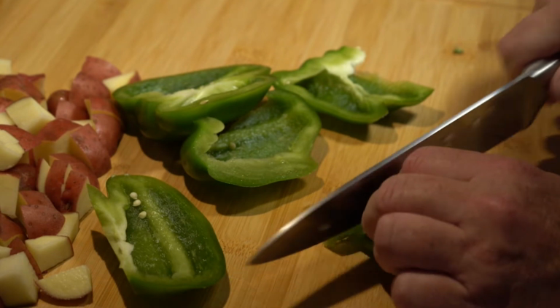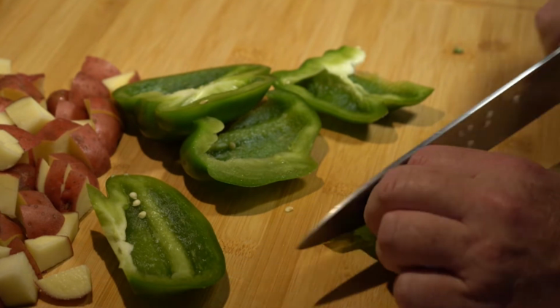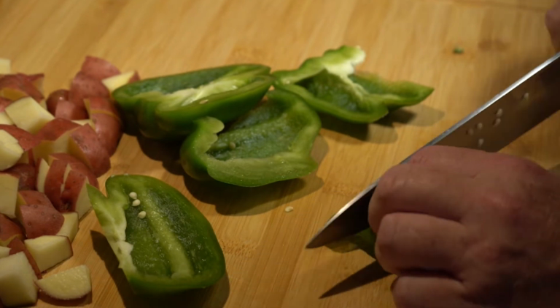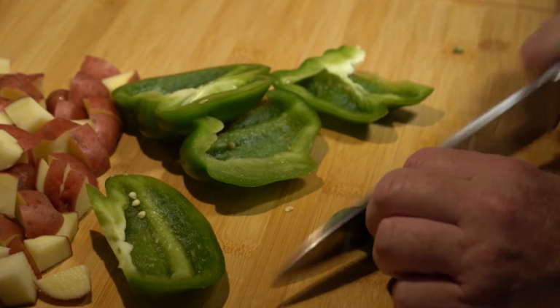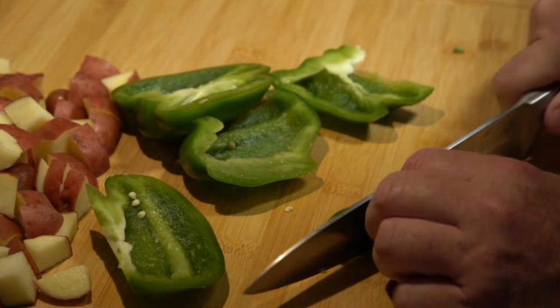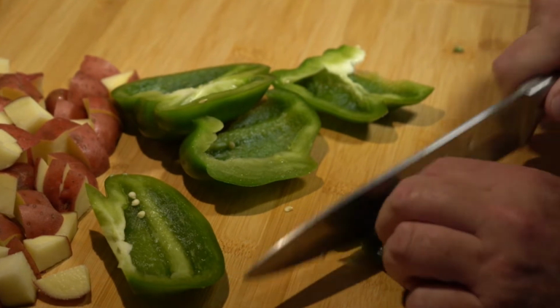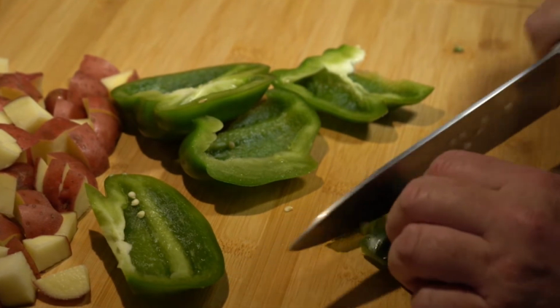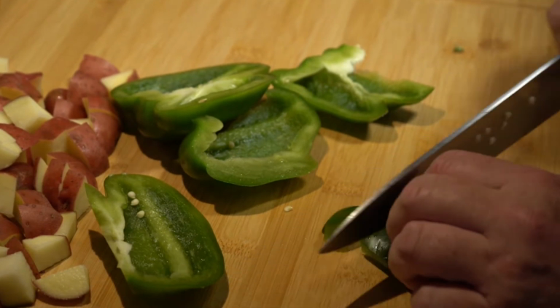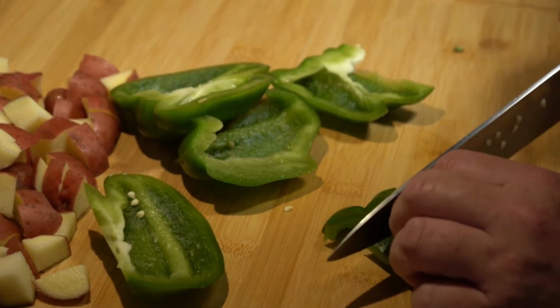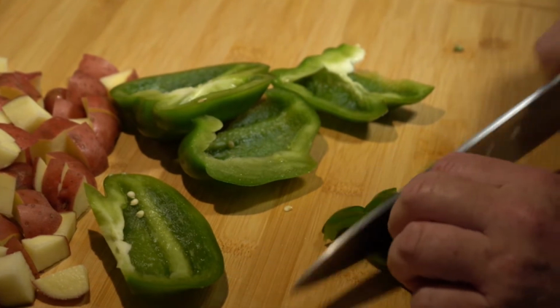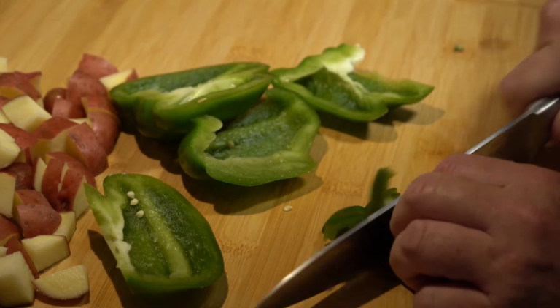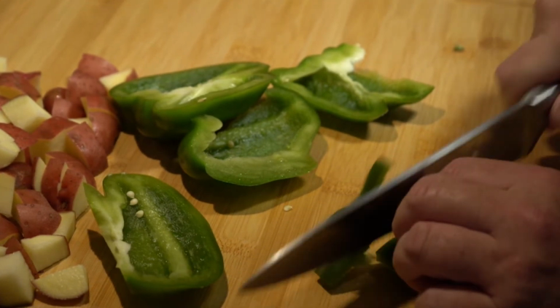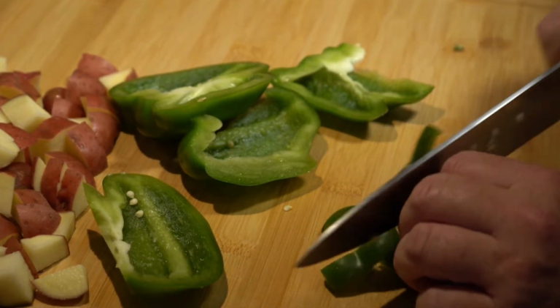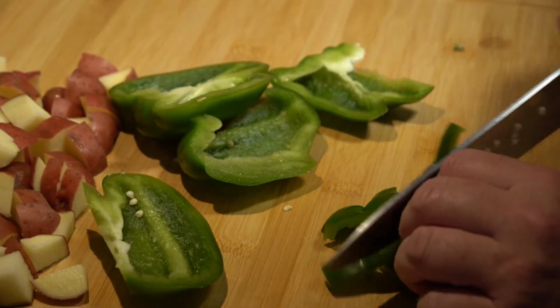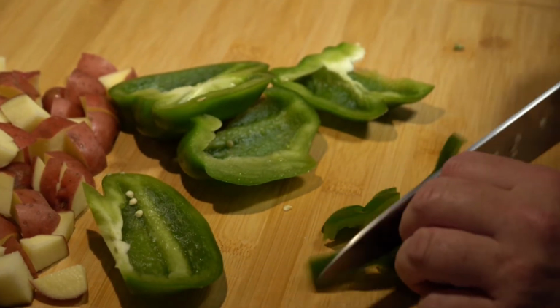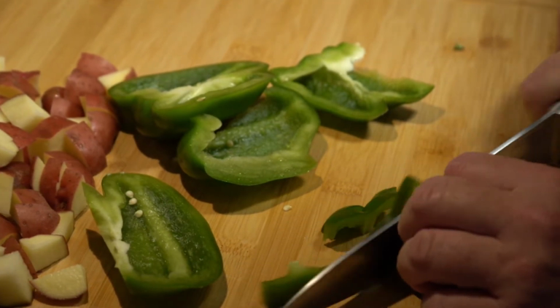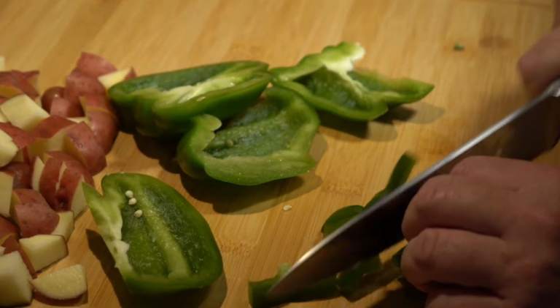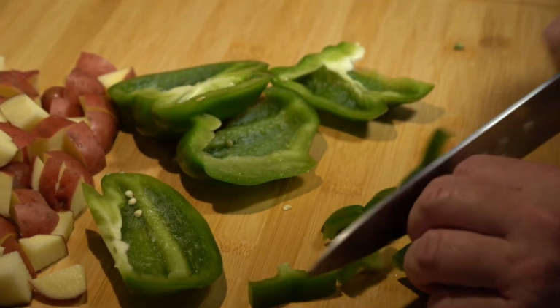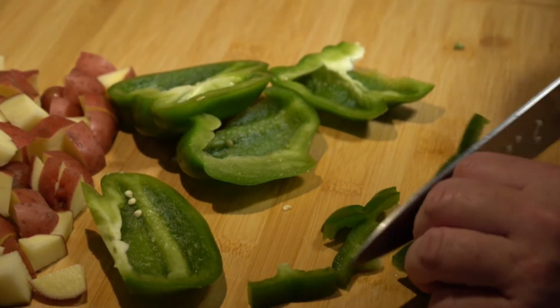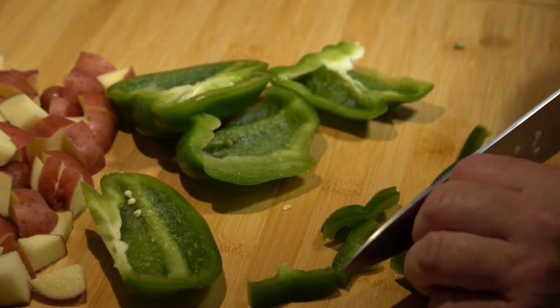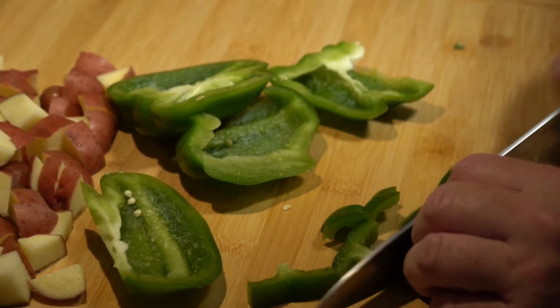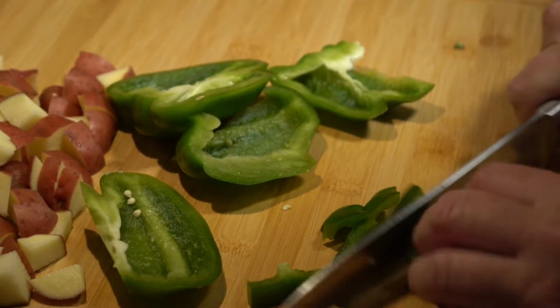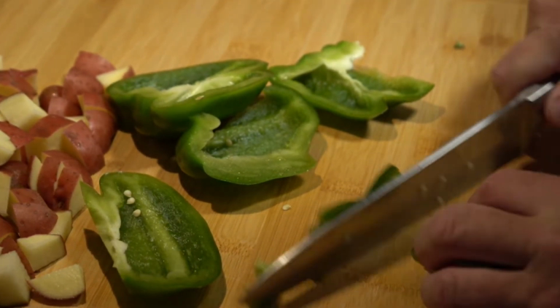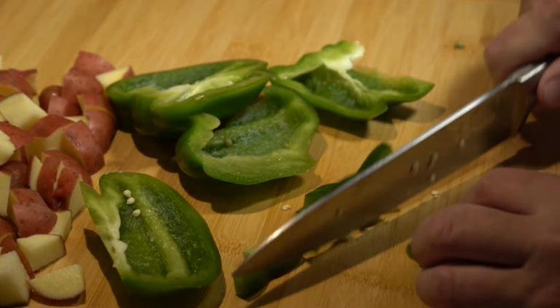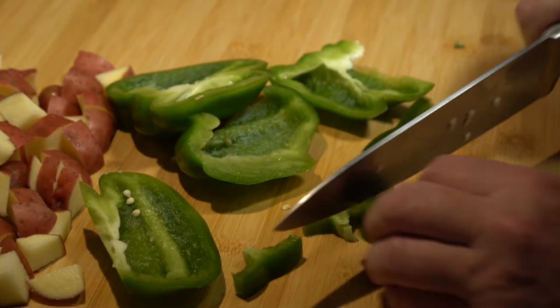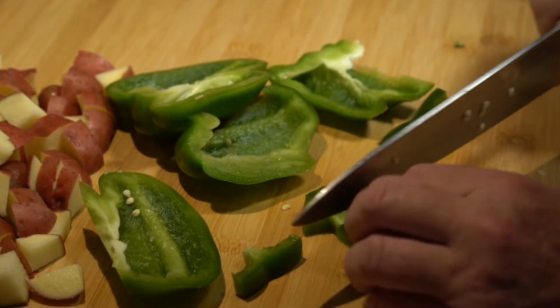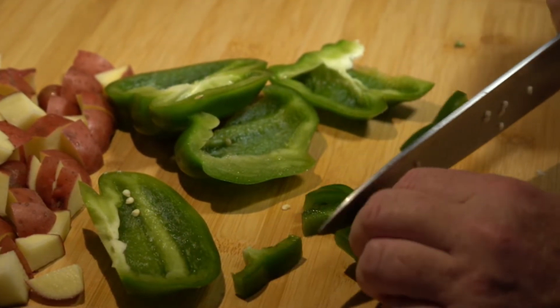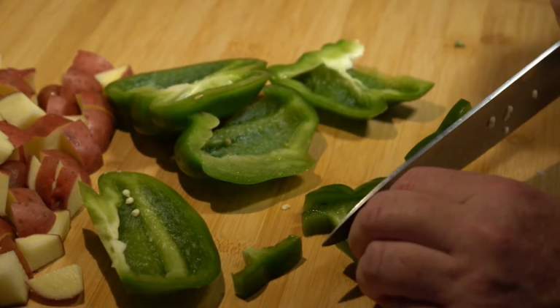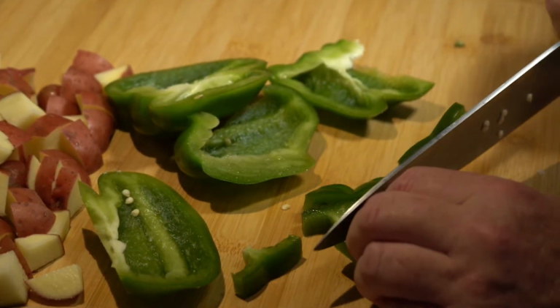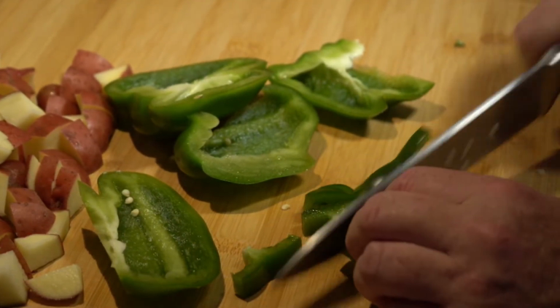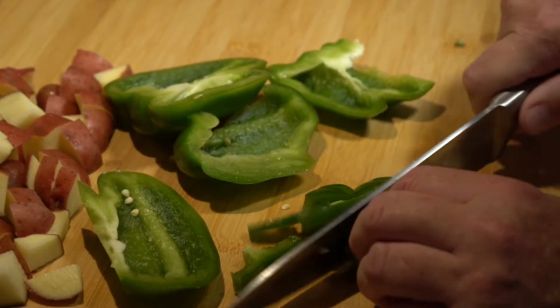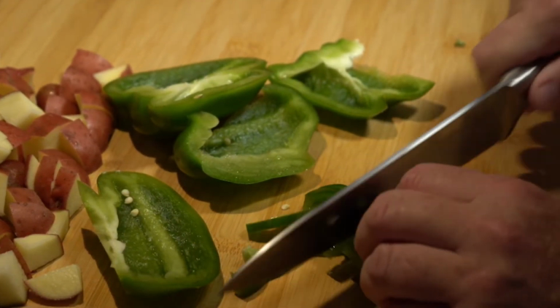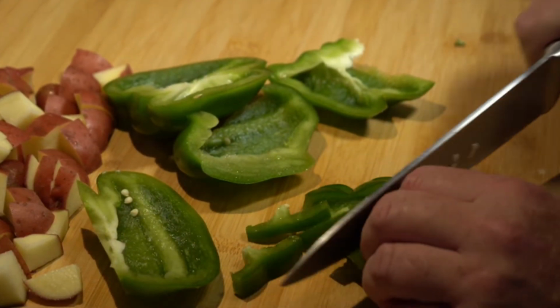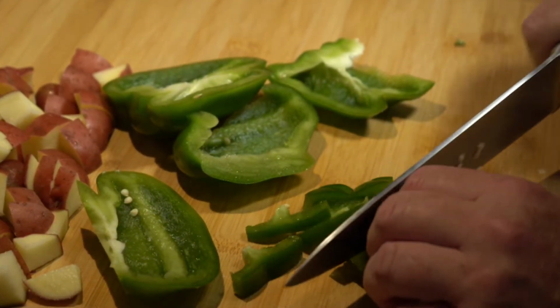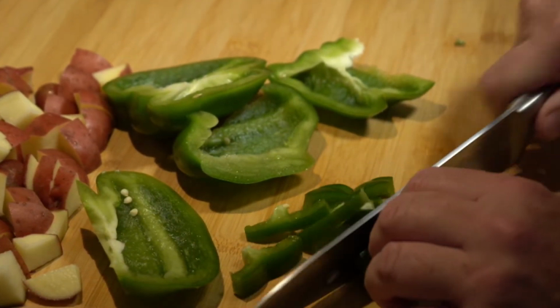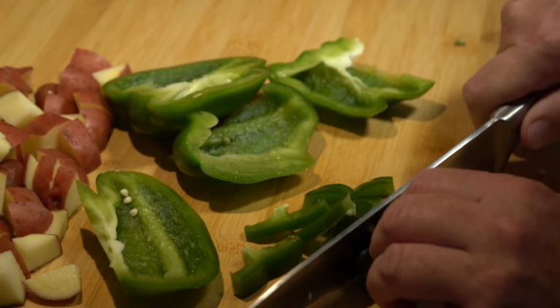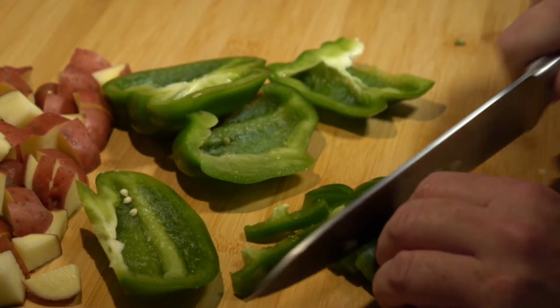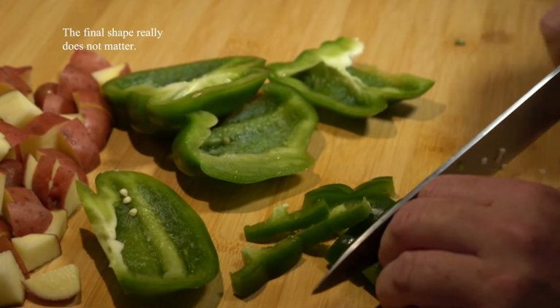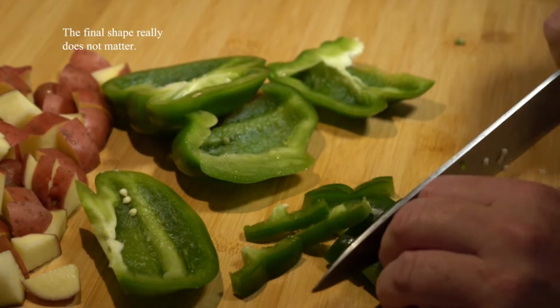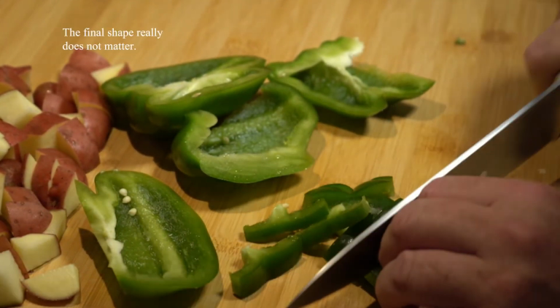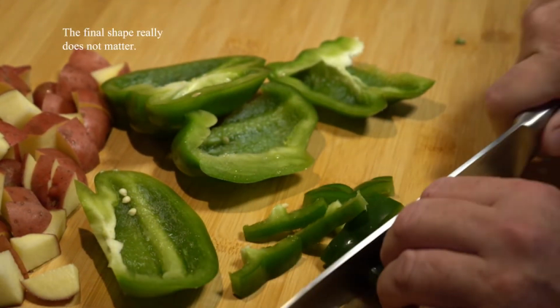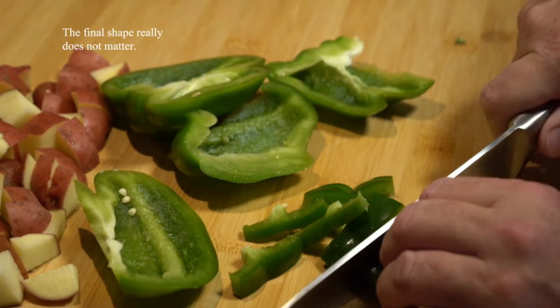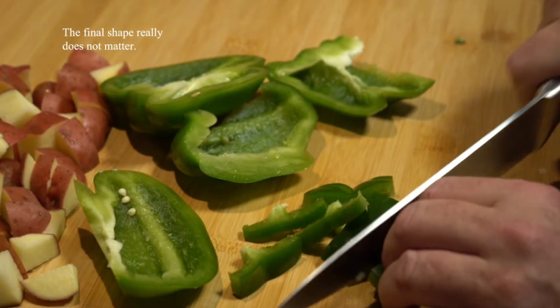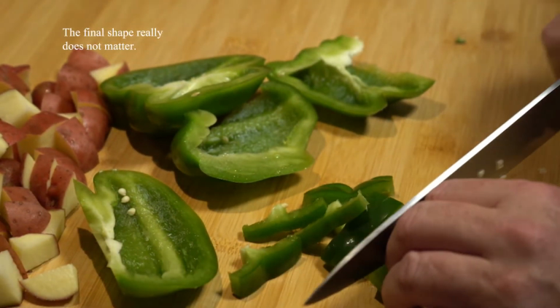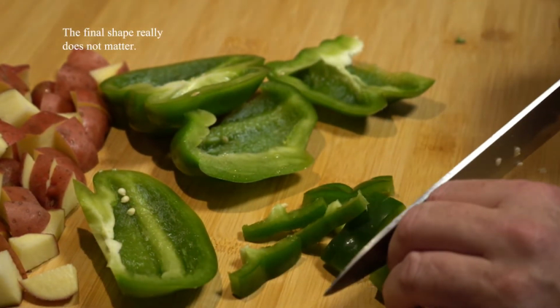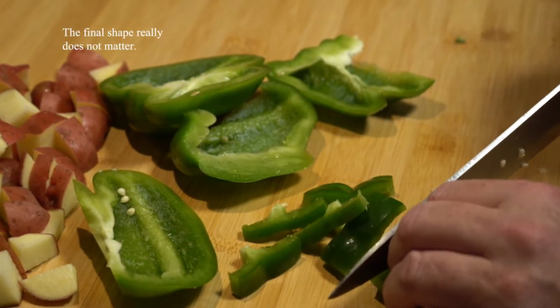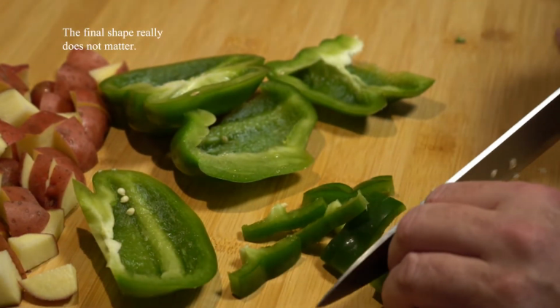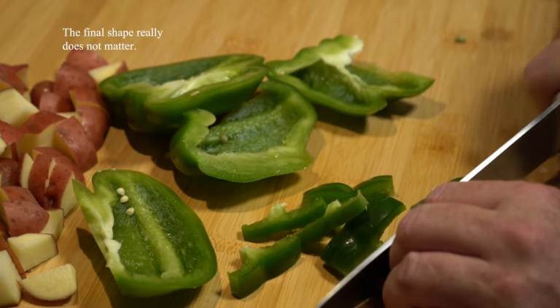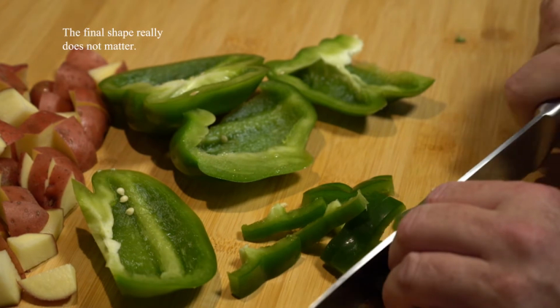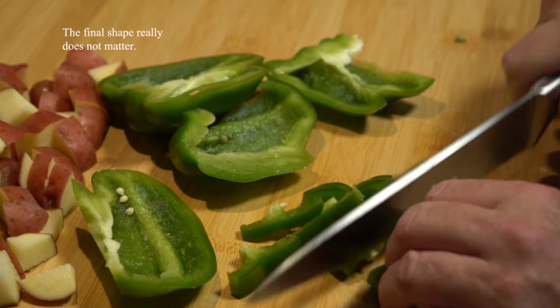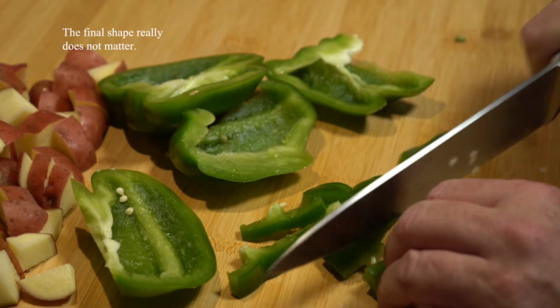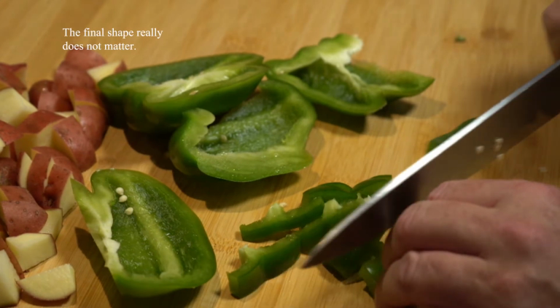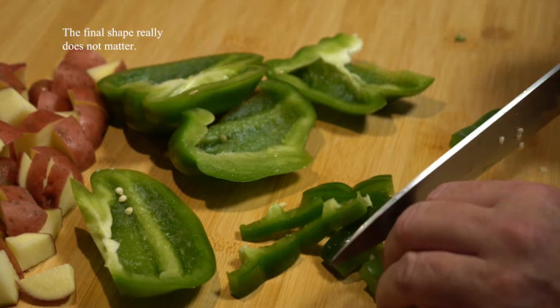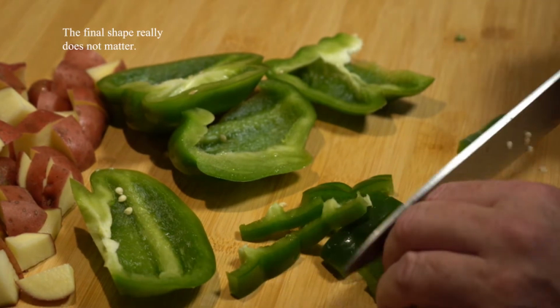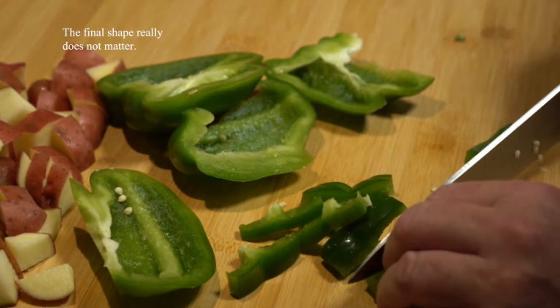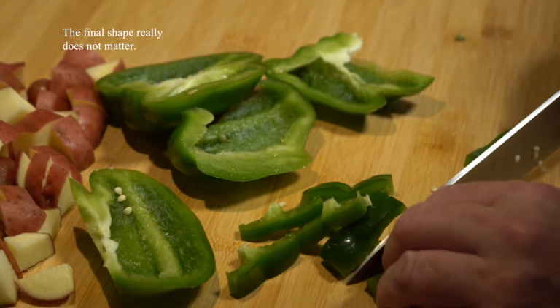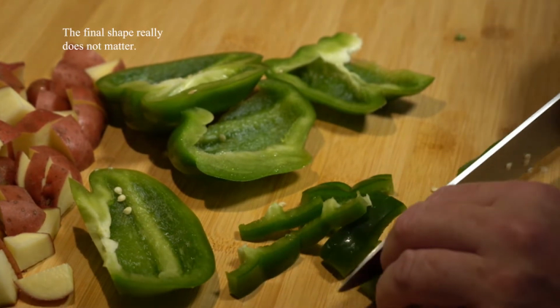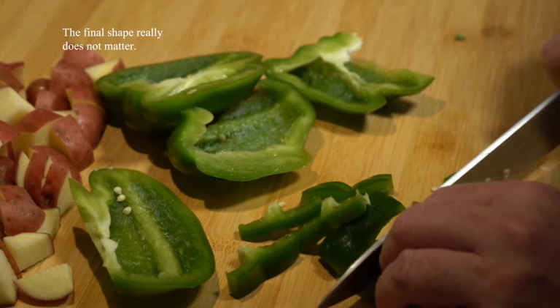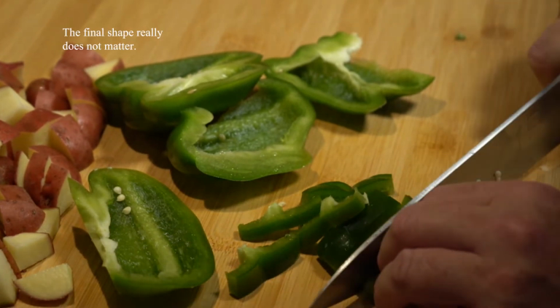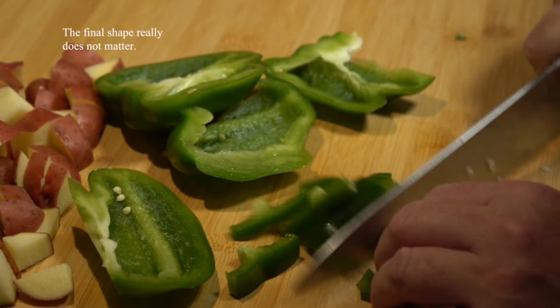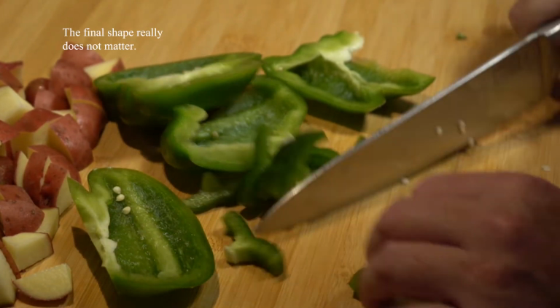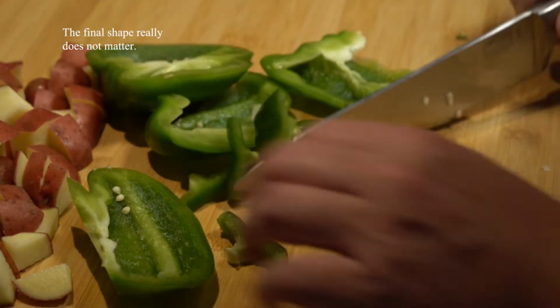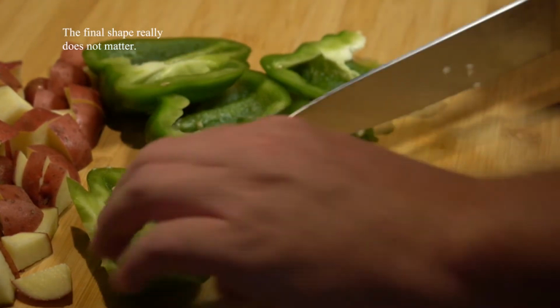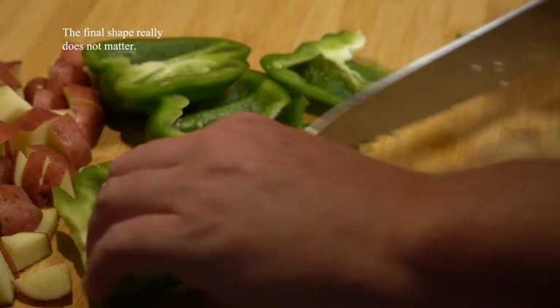The great thing about this recipe is you can add in extra bell peppers or extra onions to make it more of a filler.